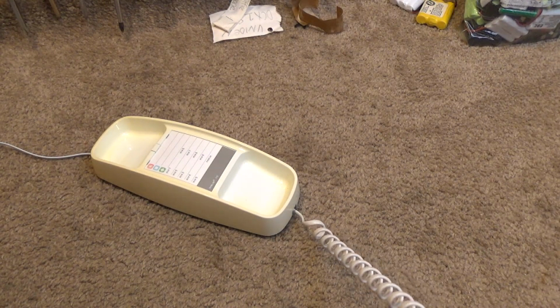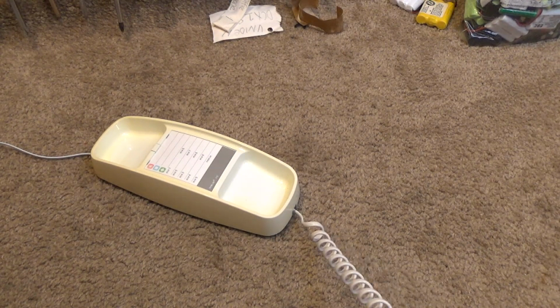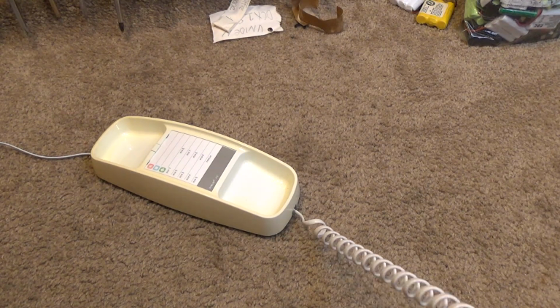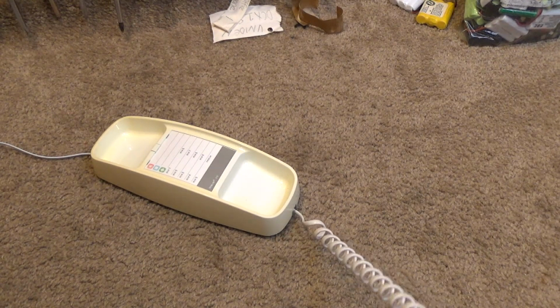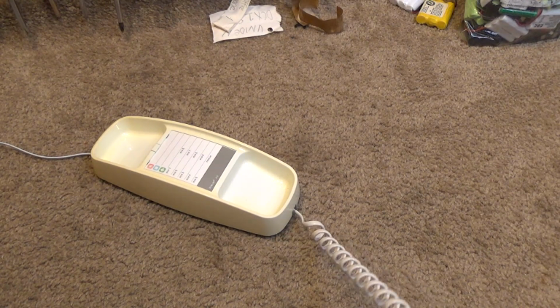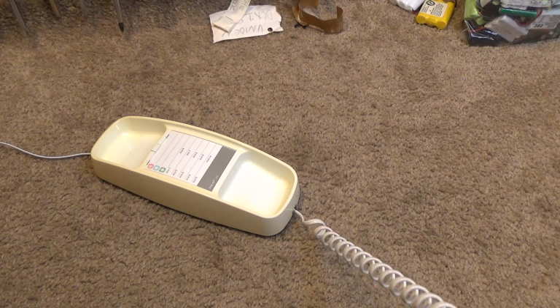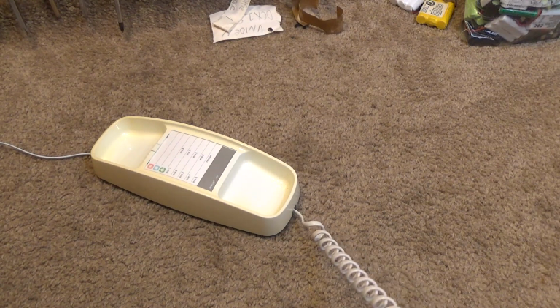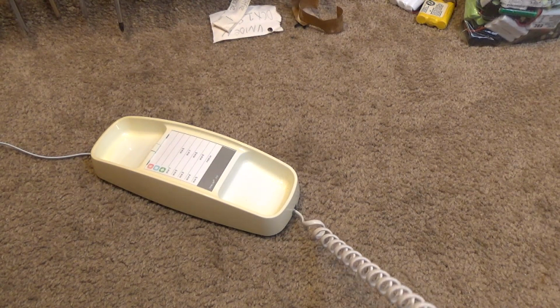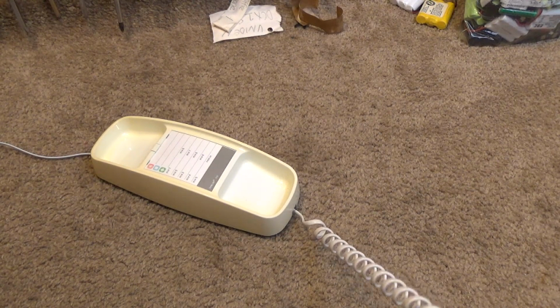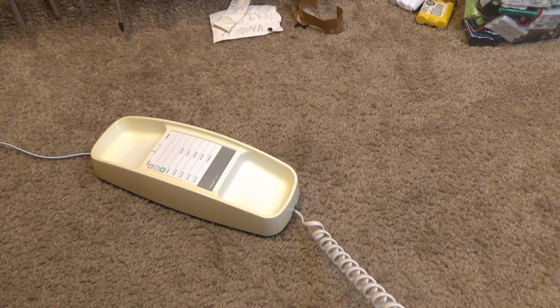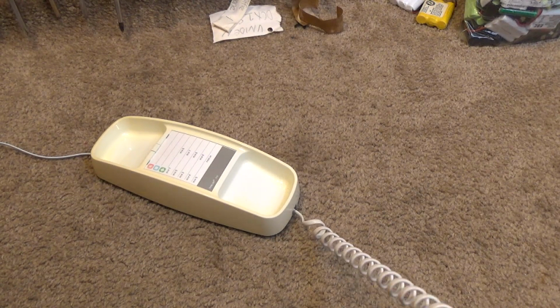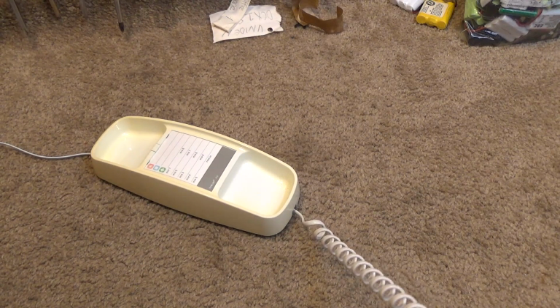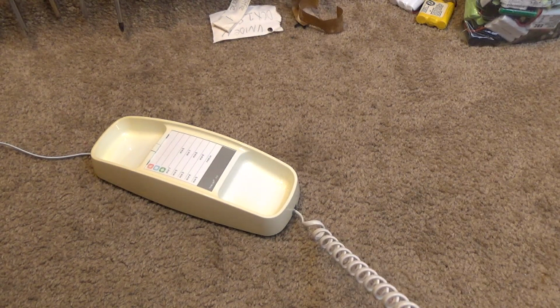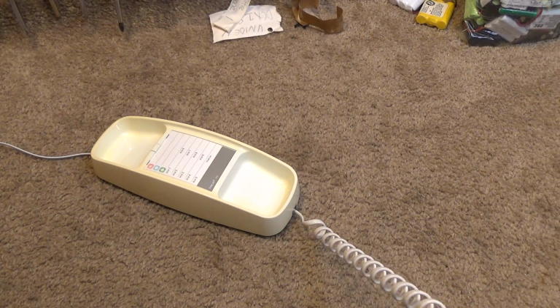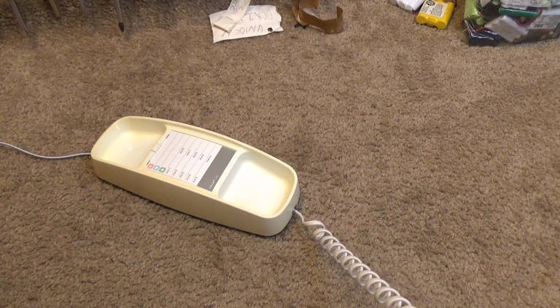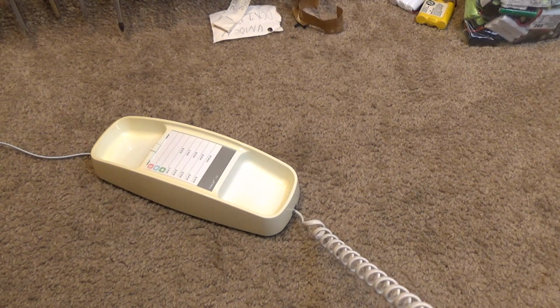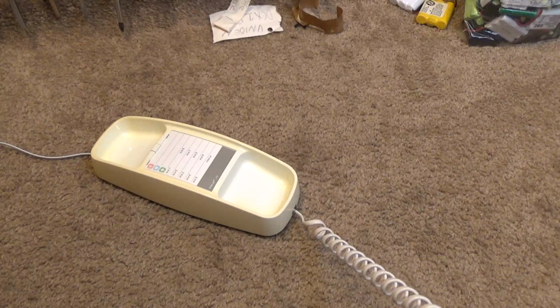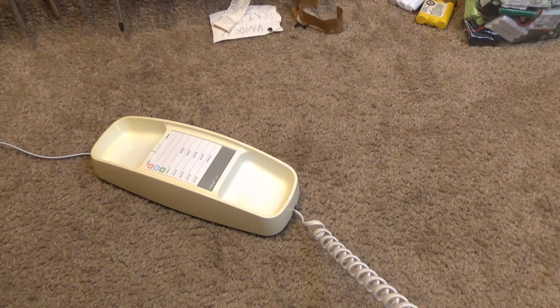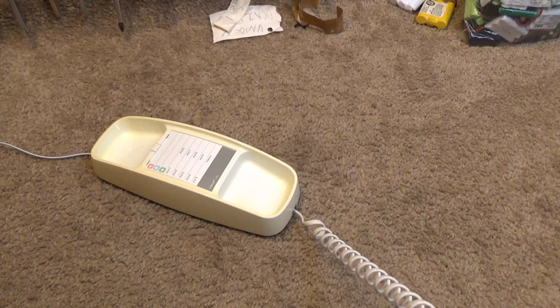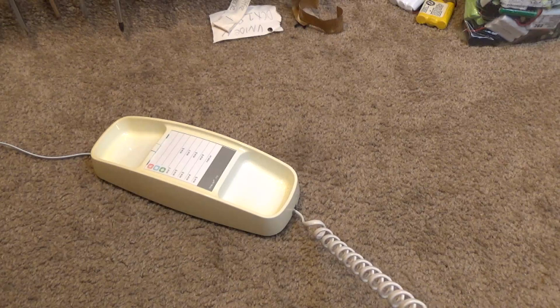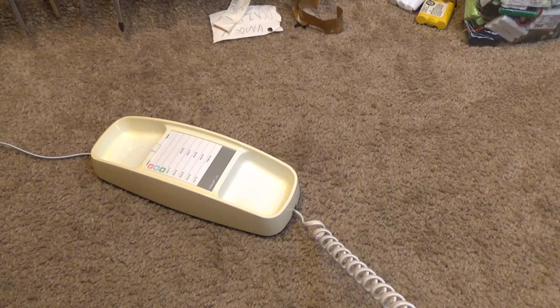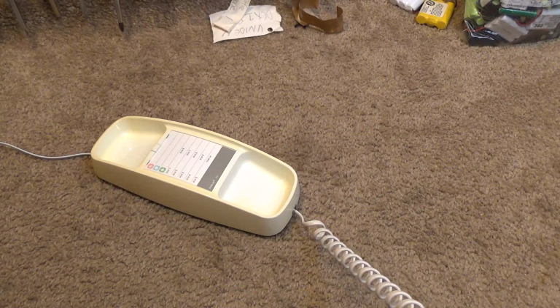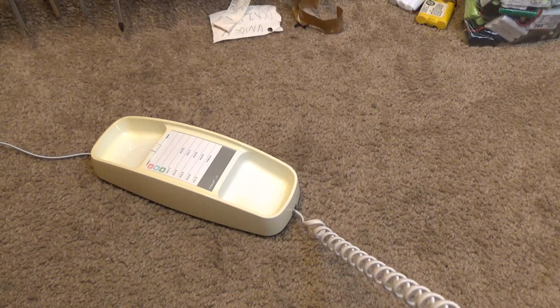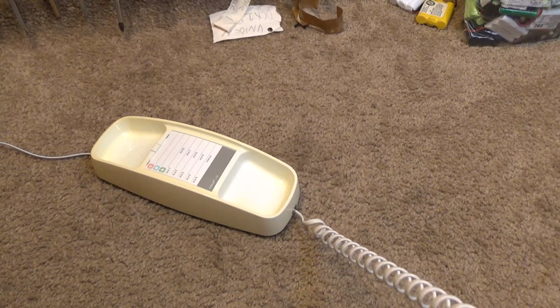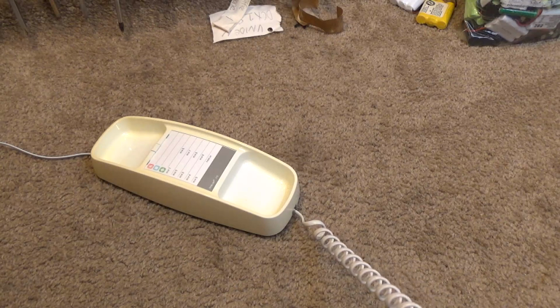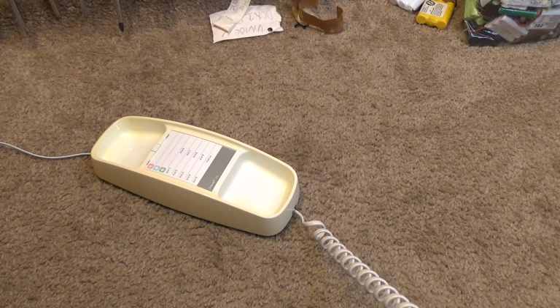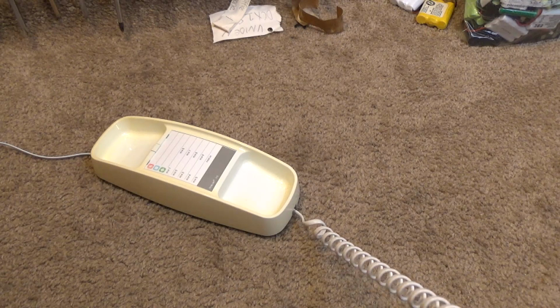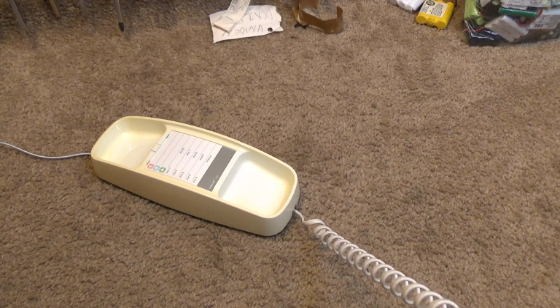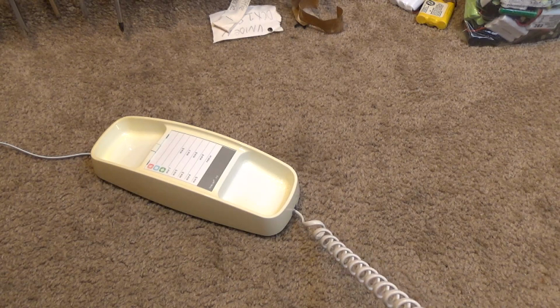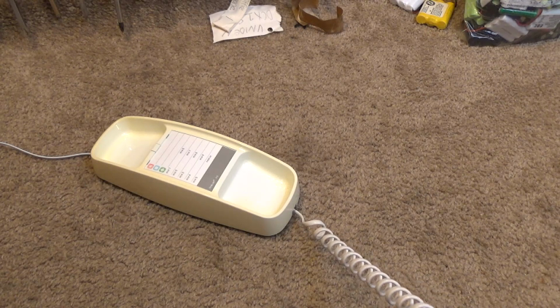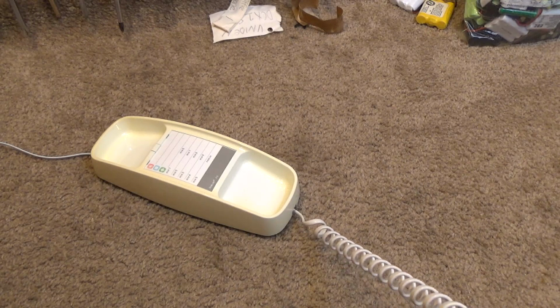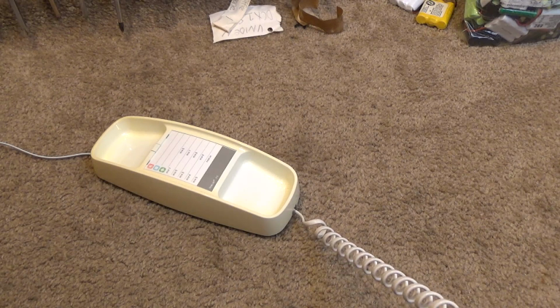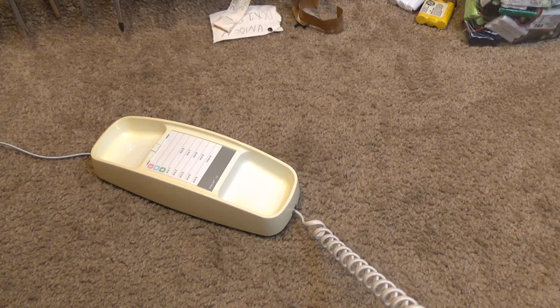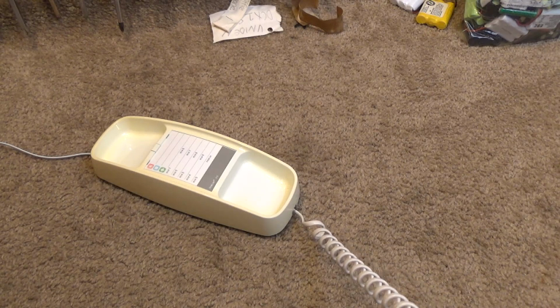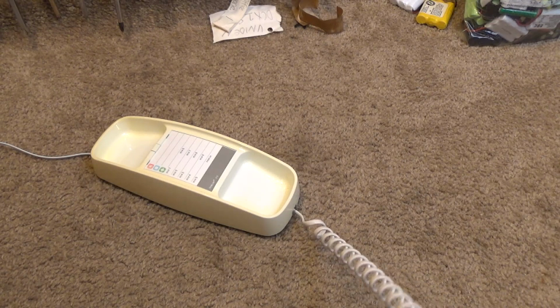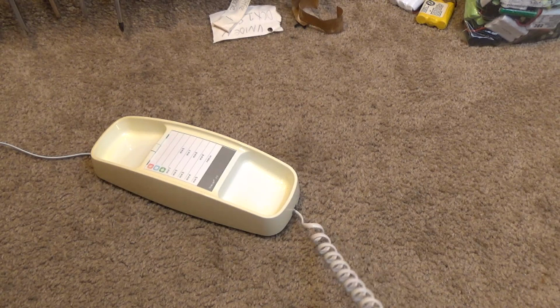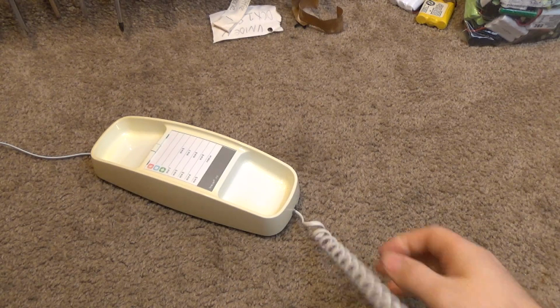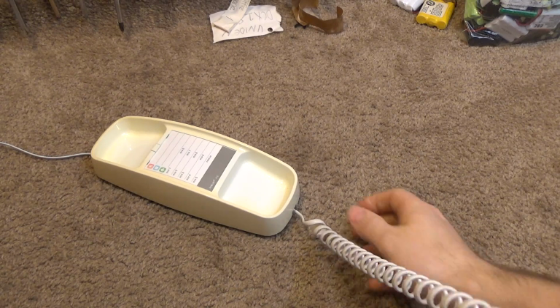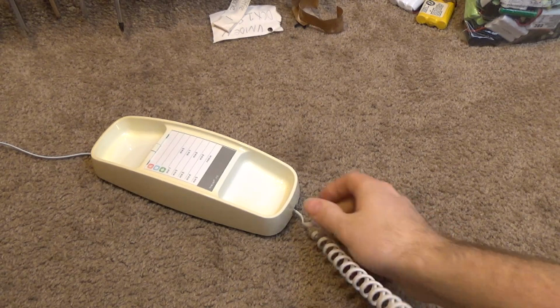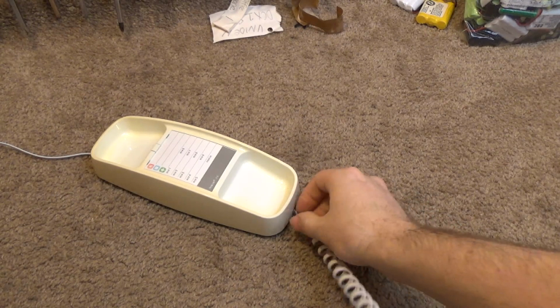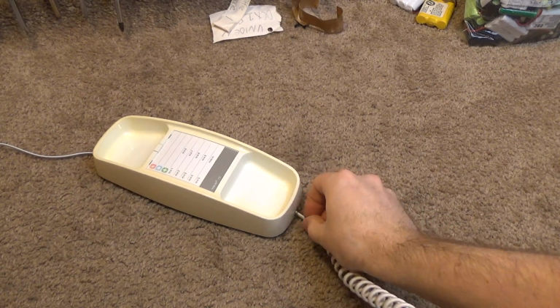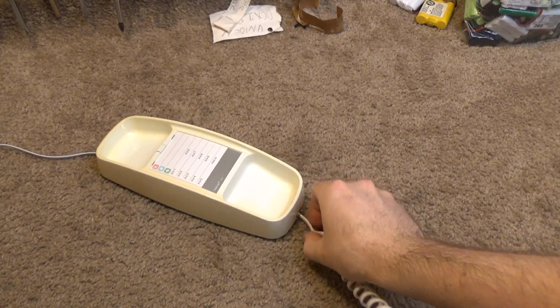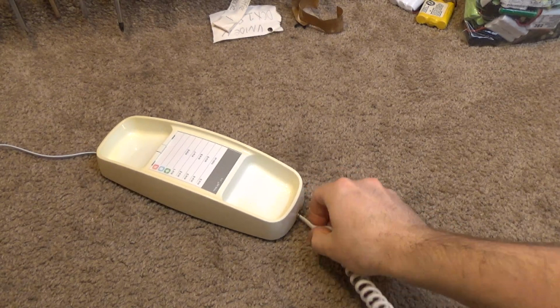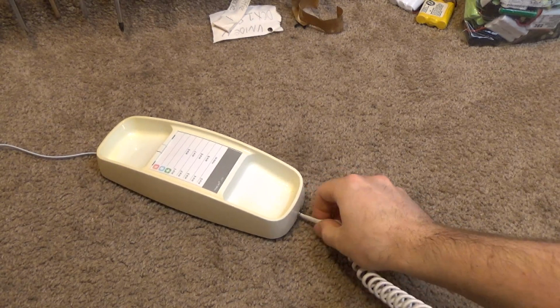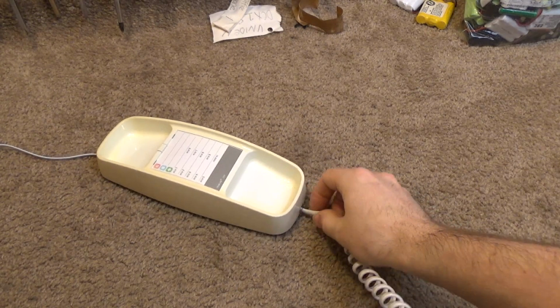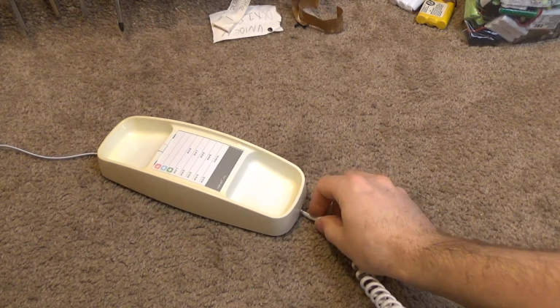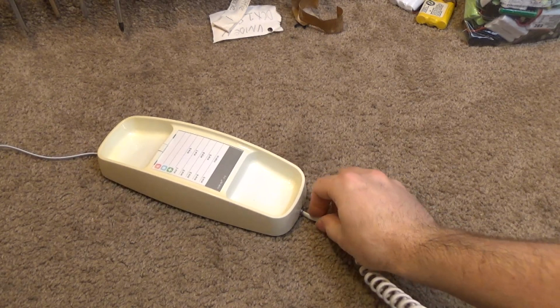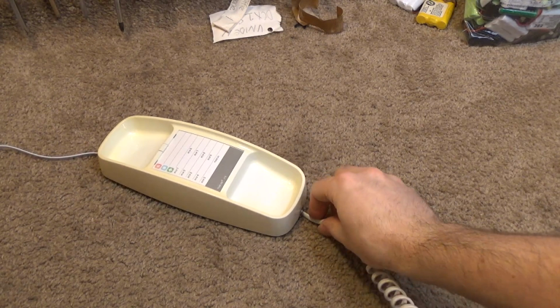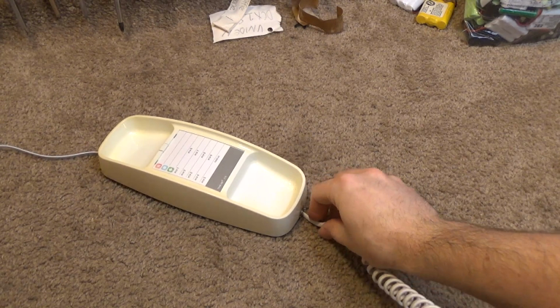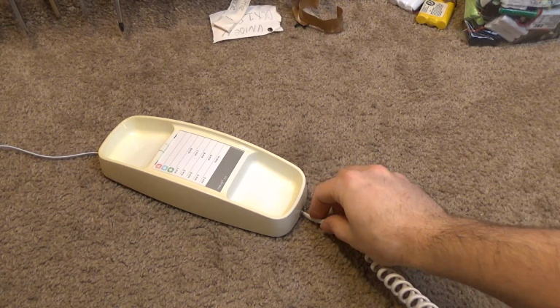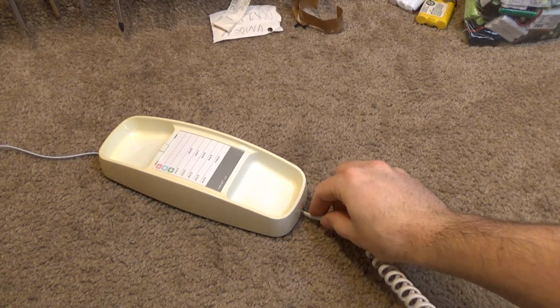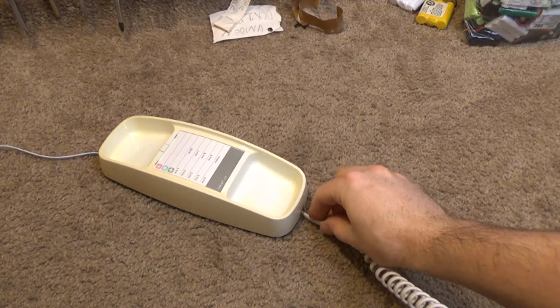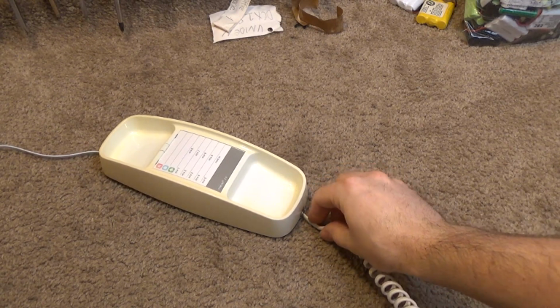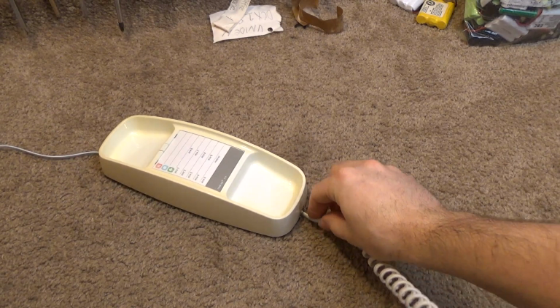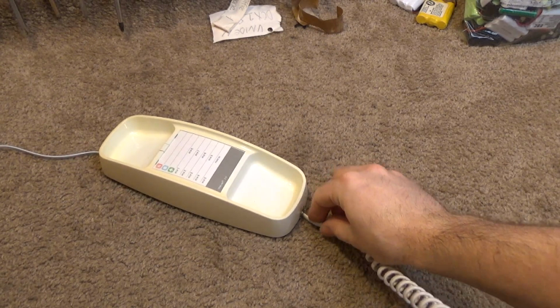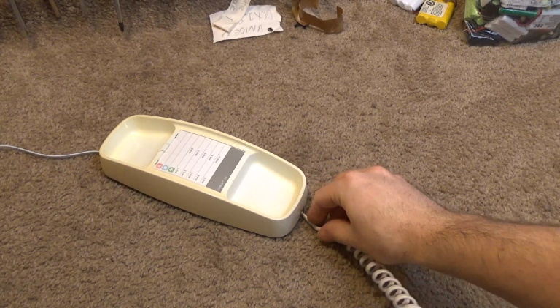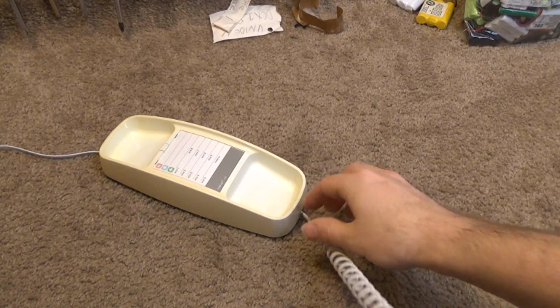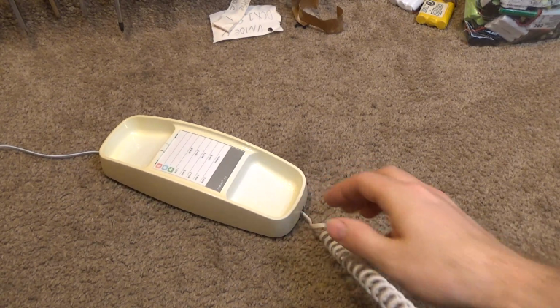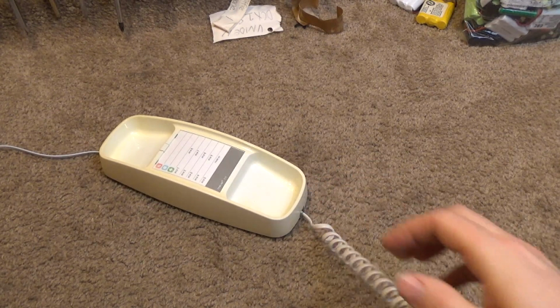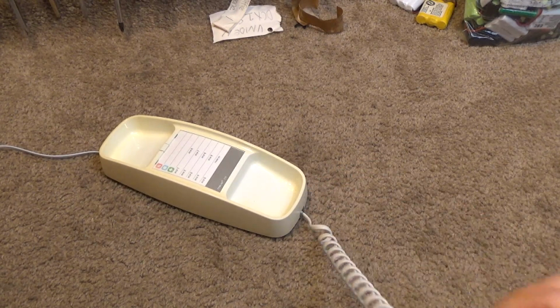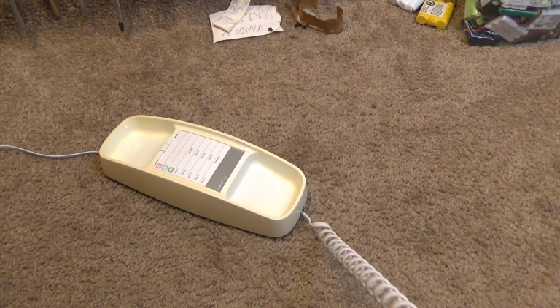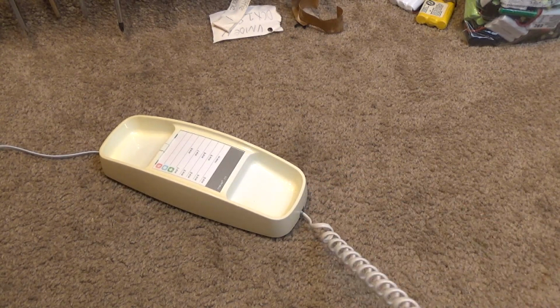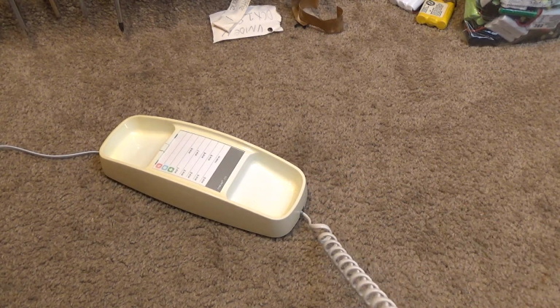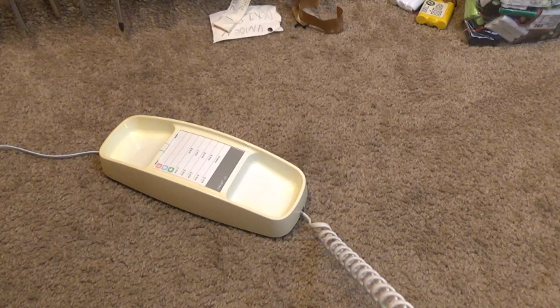This cord is very staticky. The cord needs new ends put onto it.